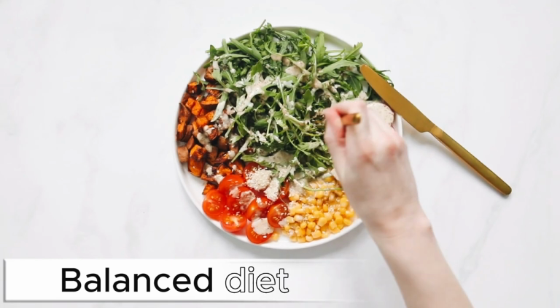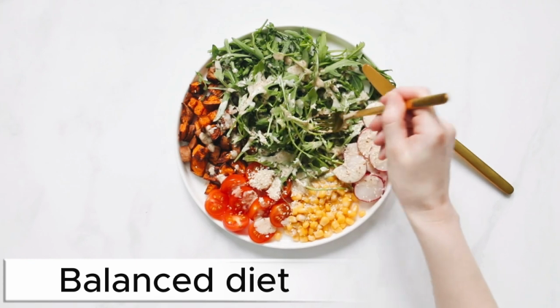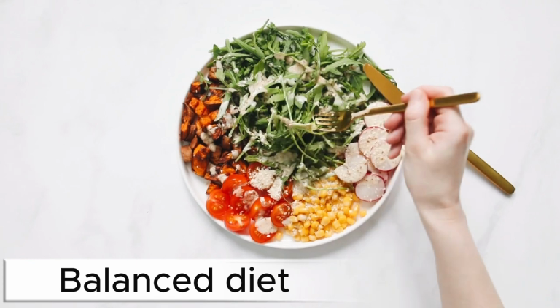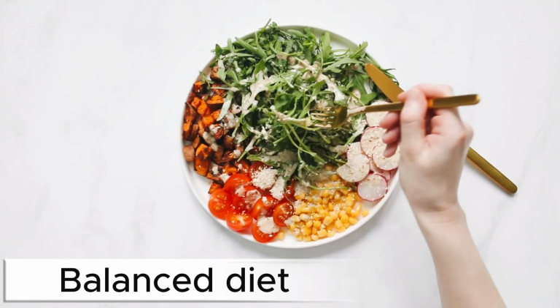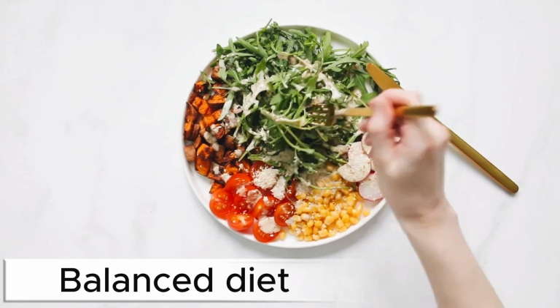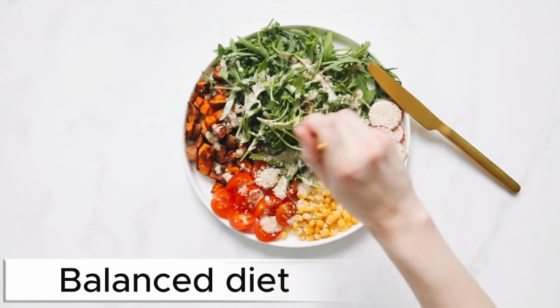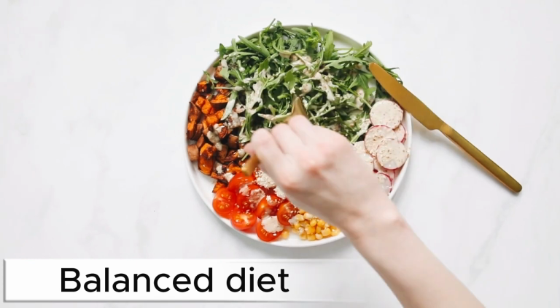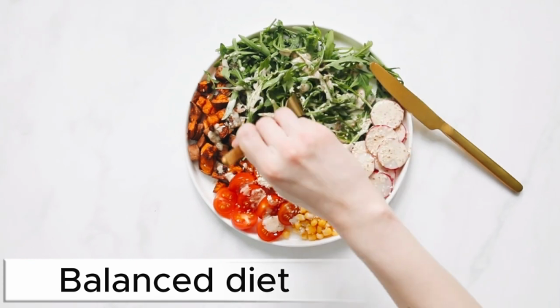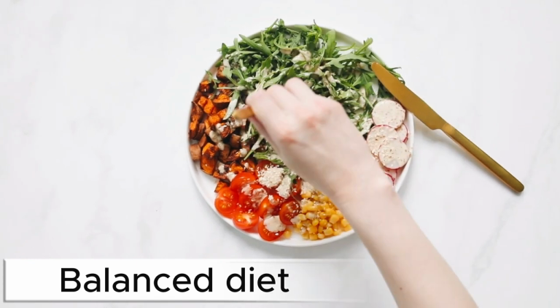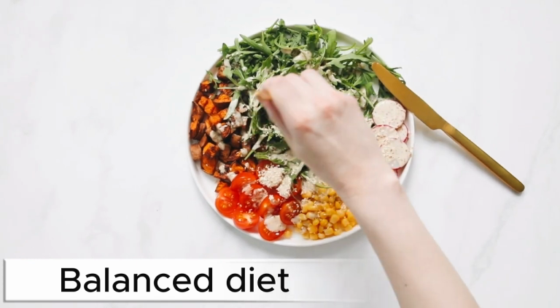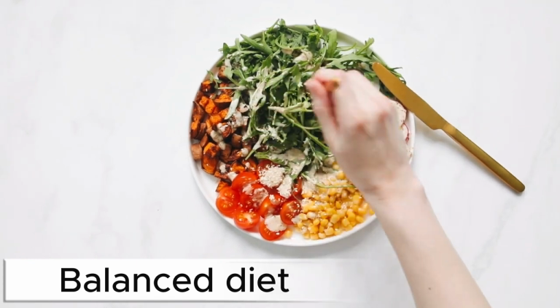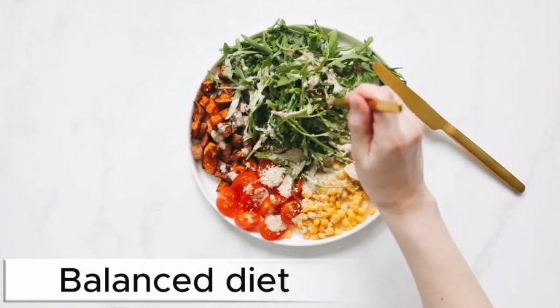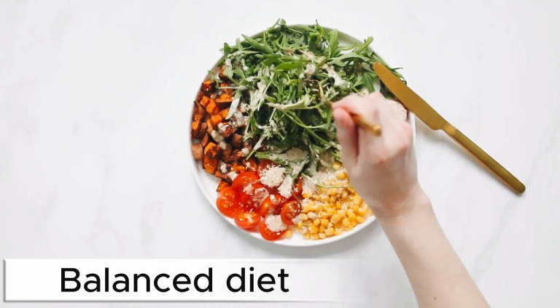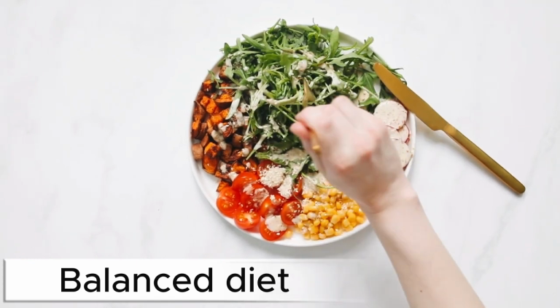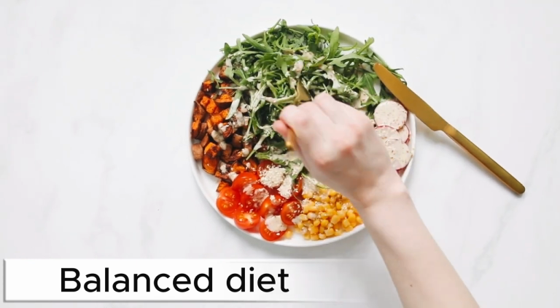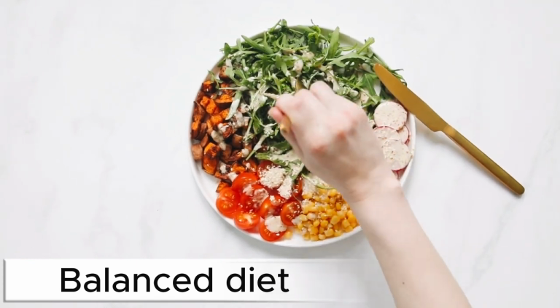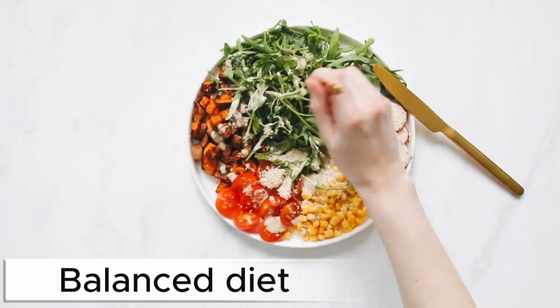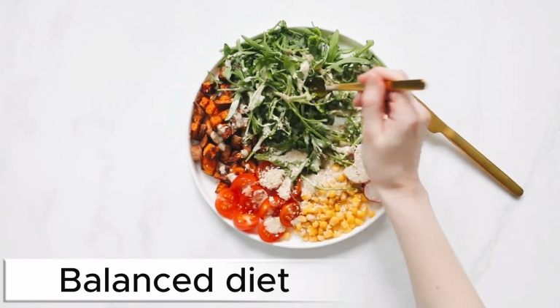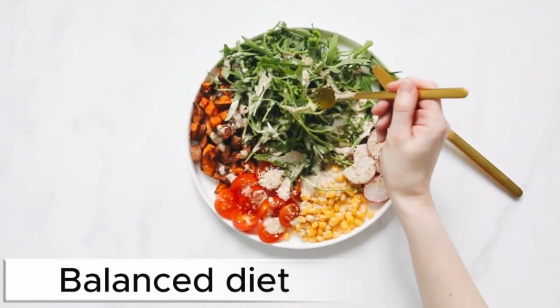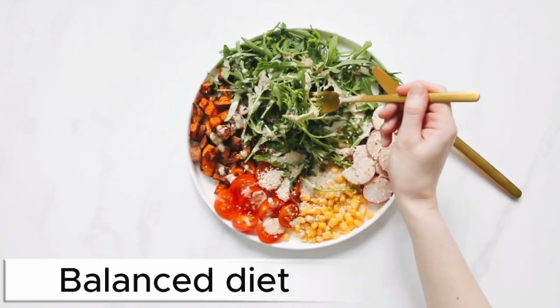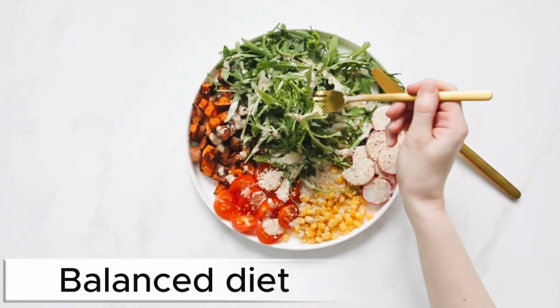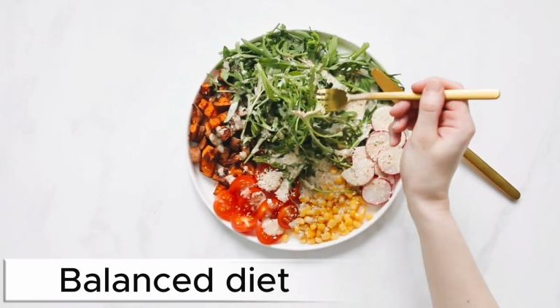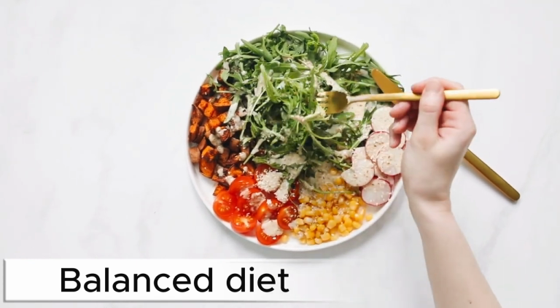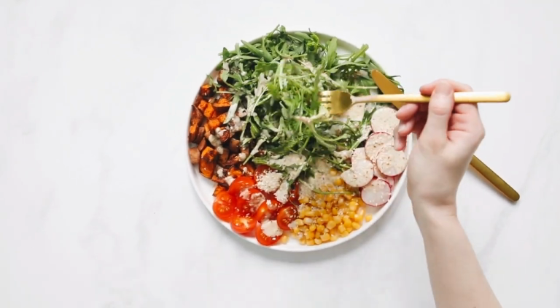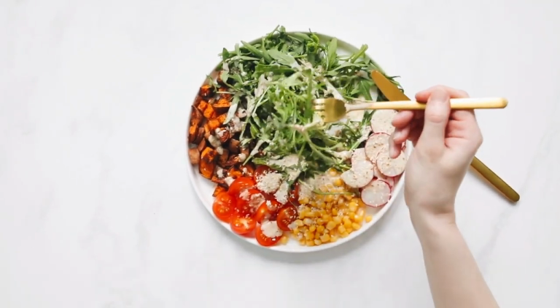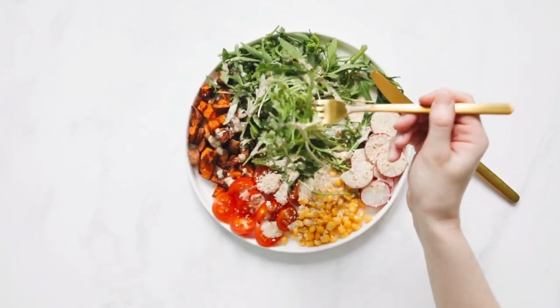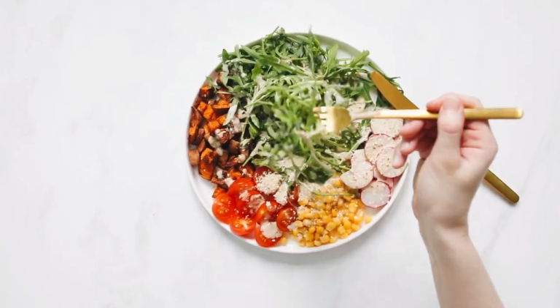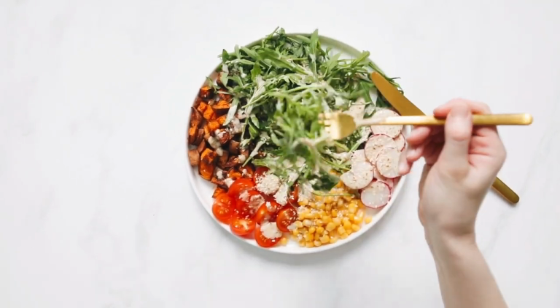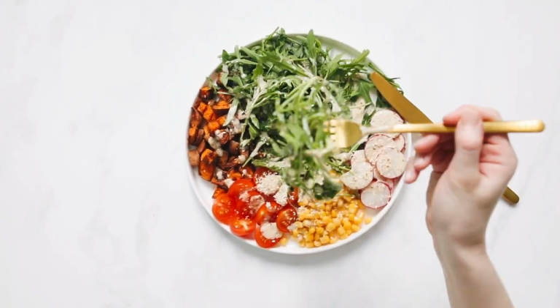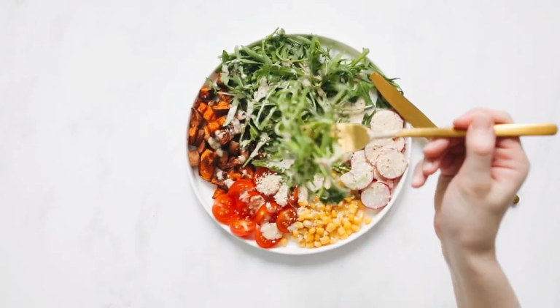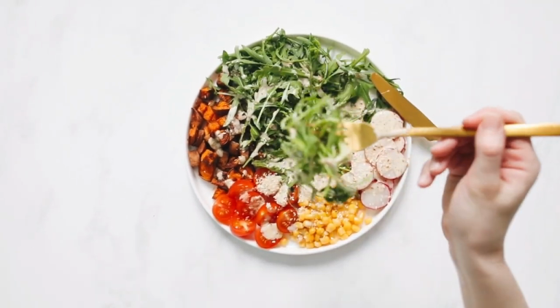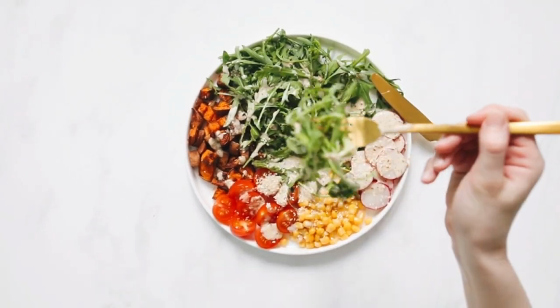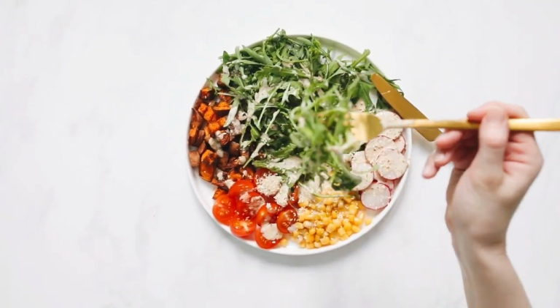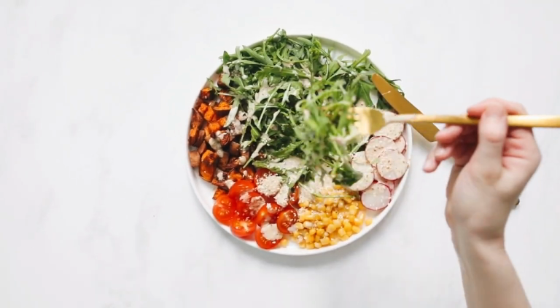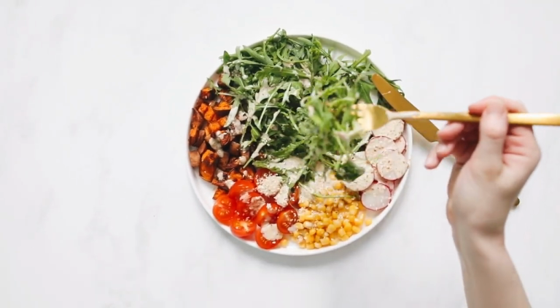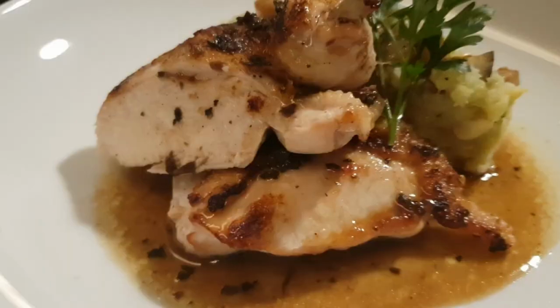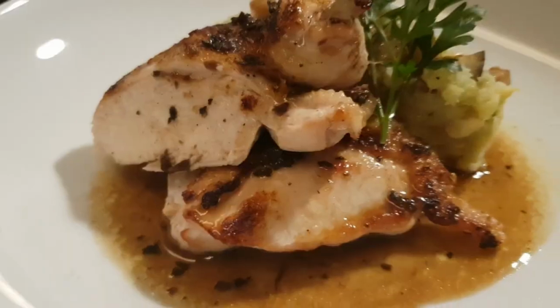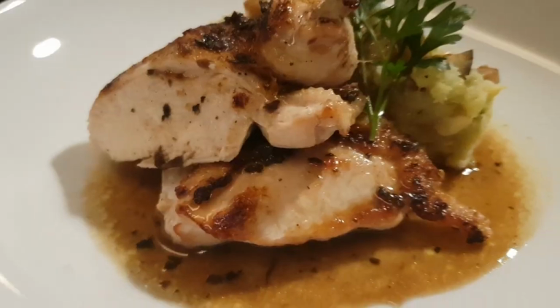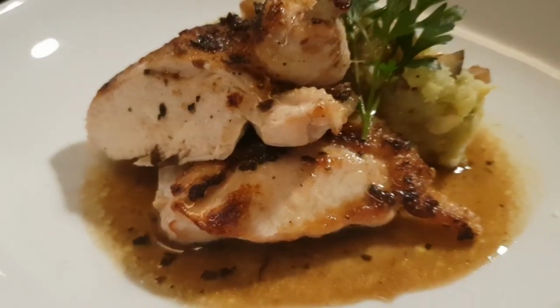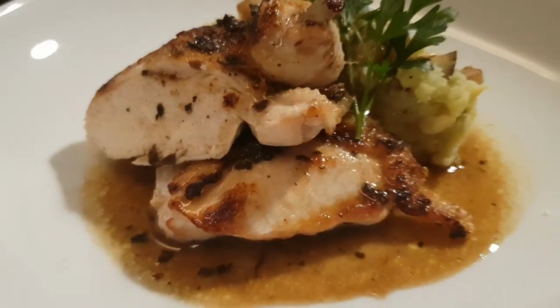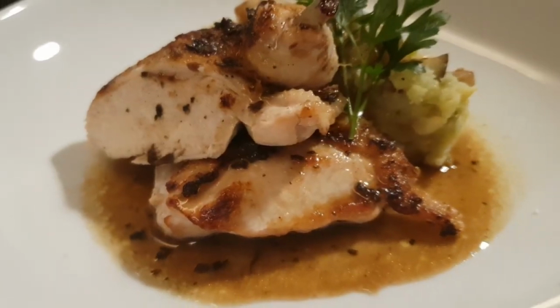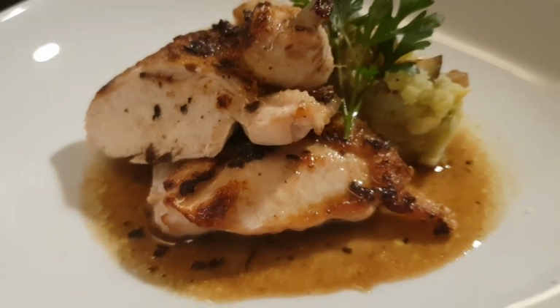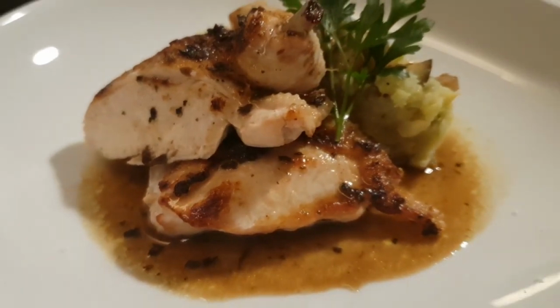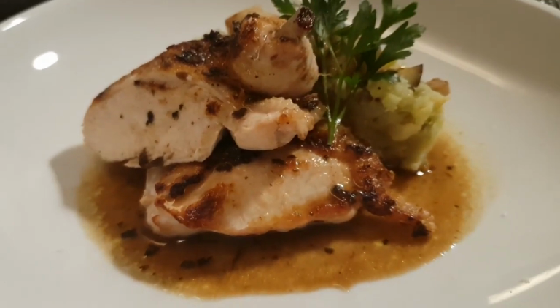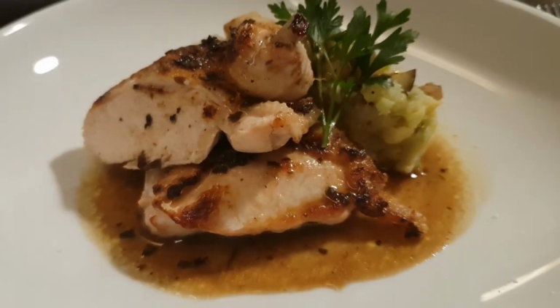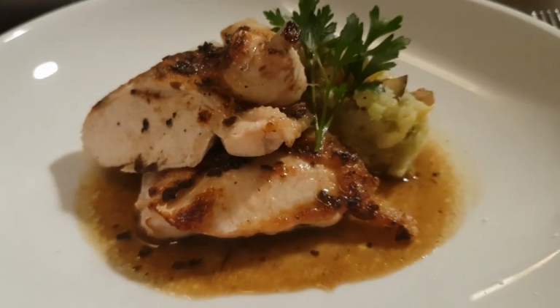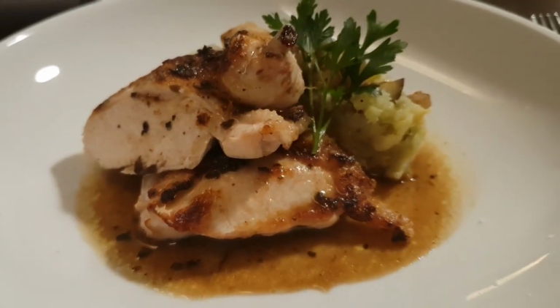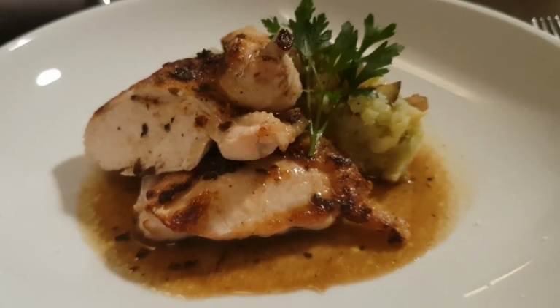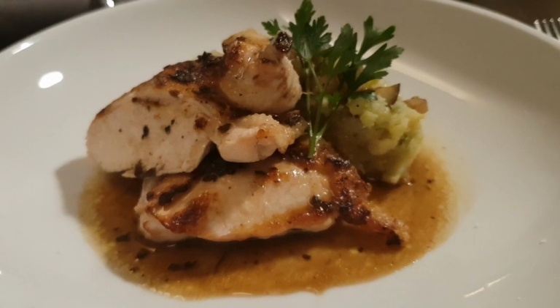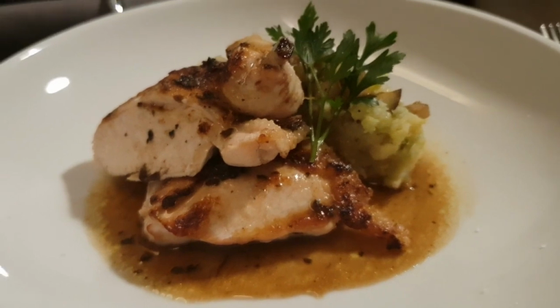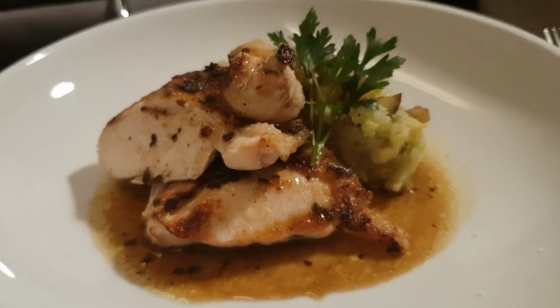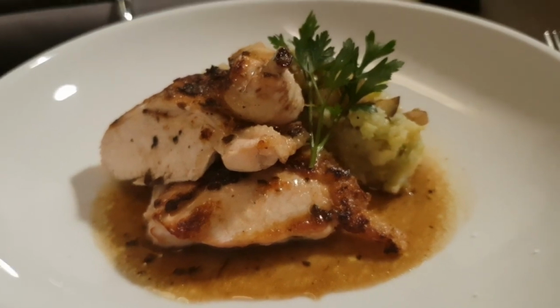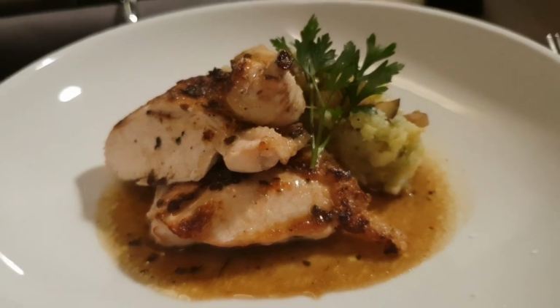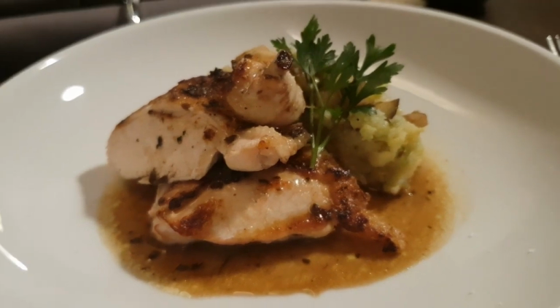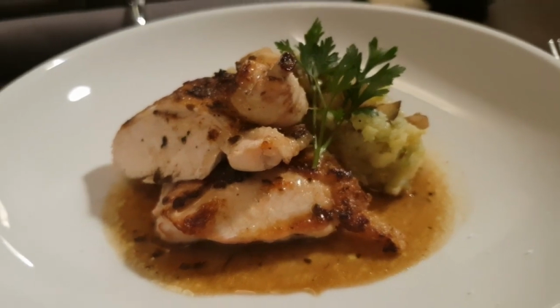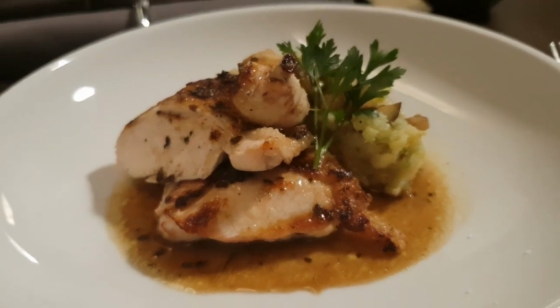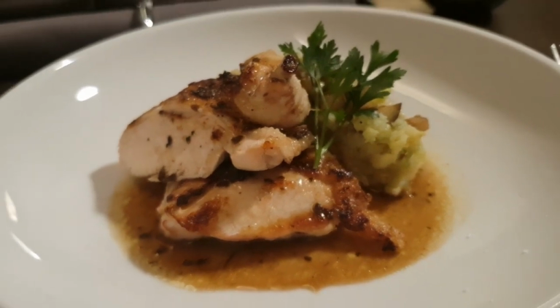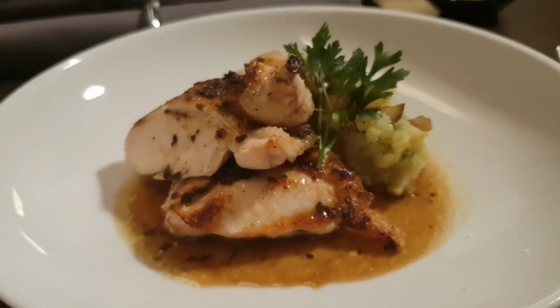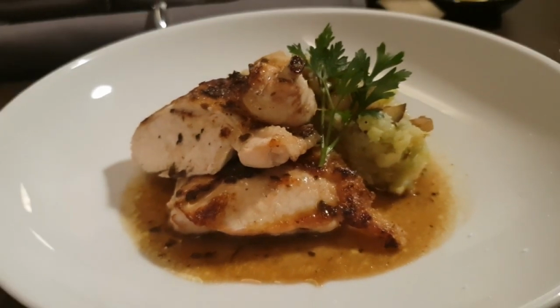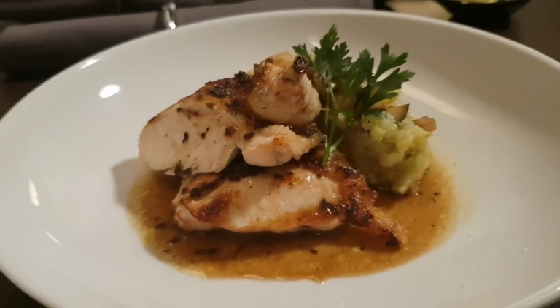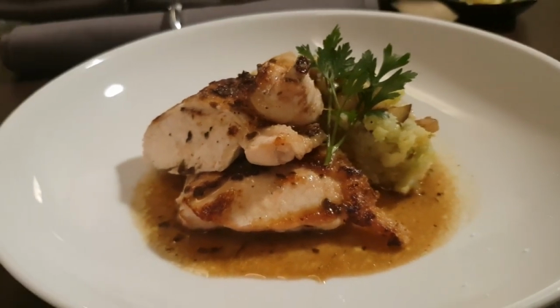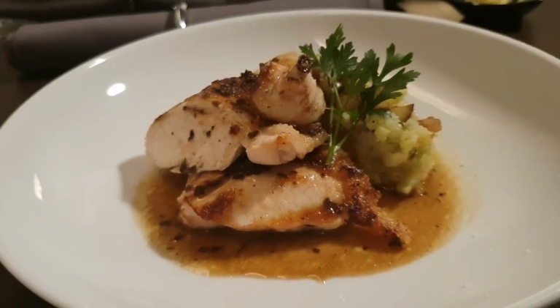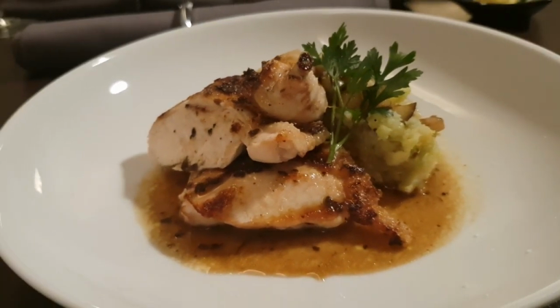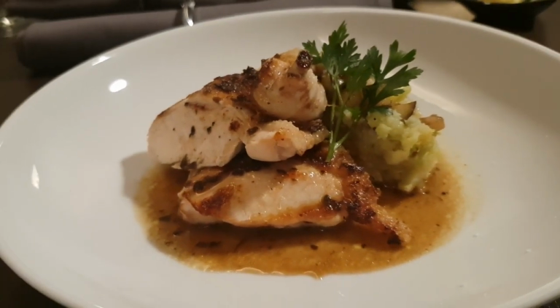Balanced diet. Focus on whole foods like berries, vegetables, whole grains, lean proteins, and healthy fats.